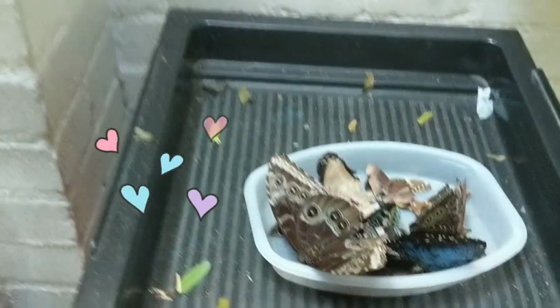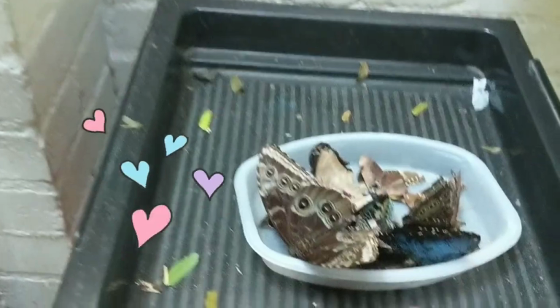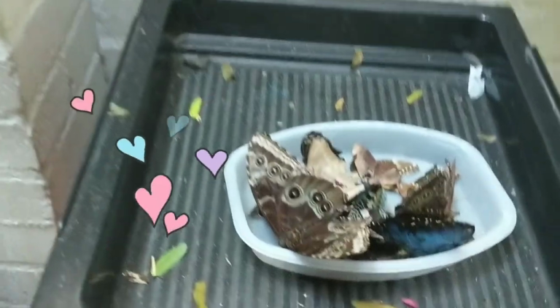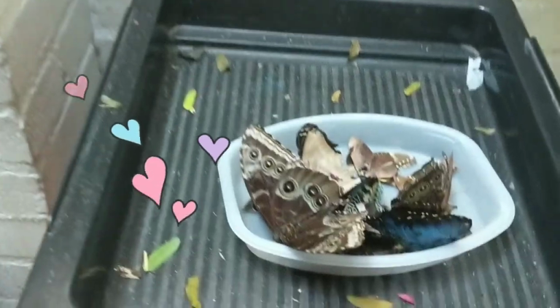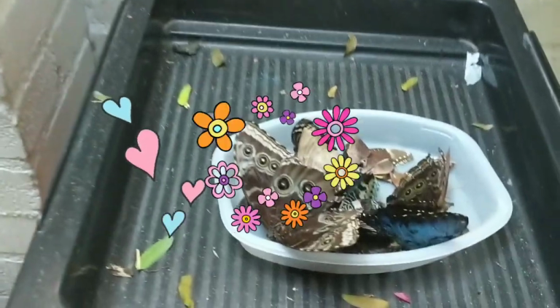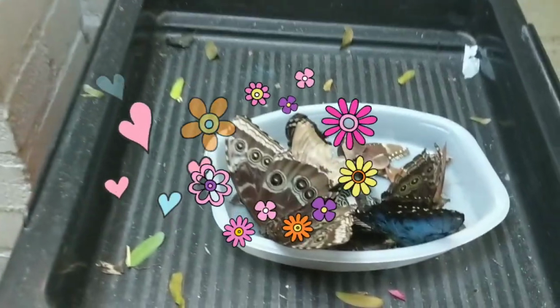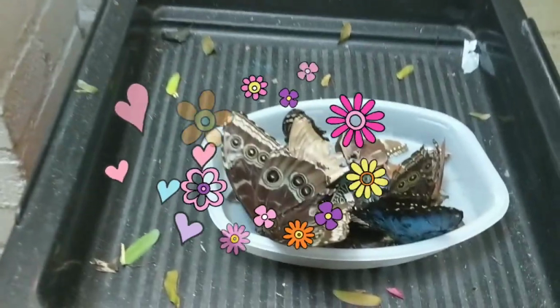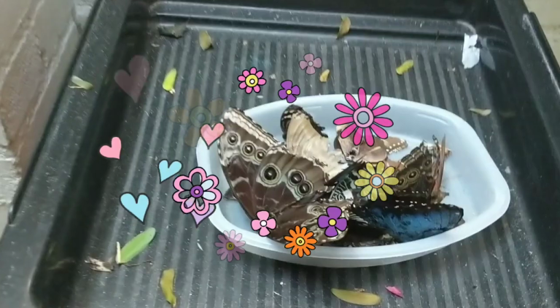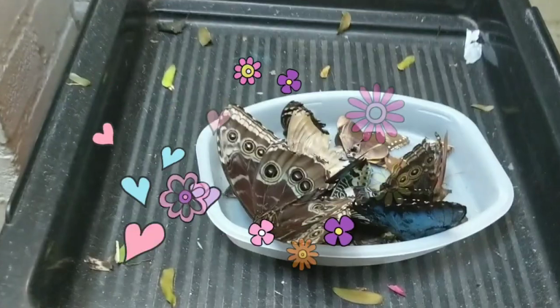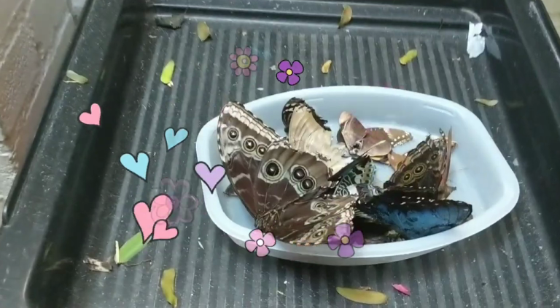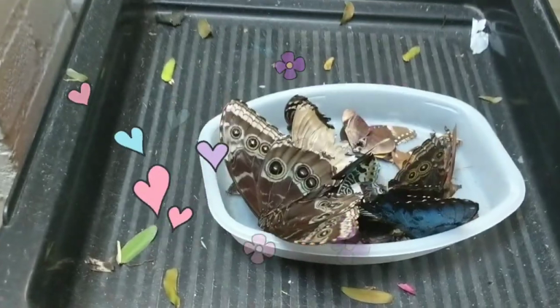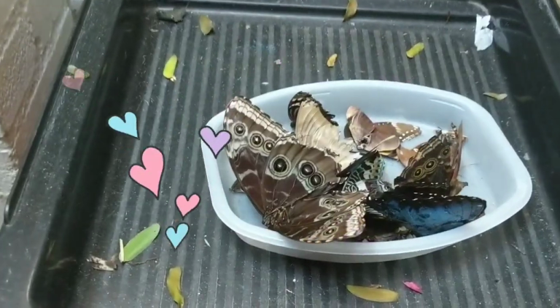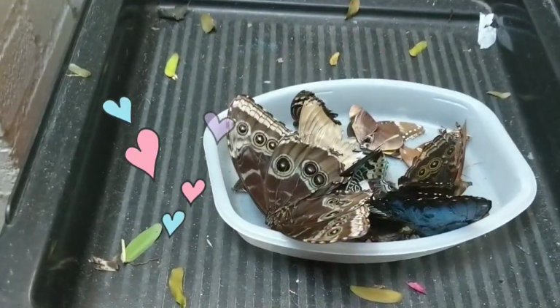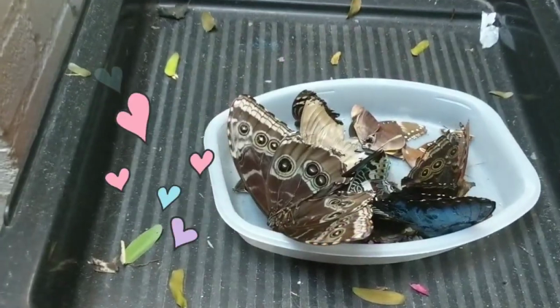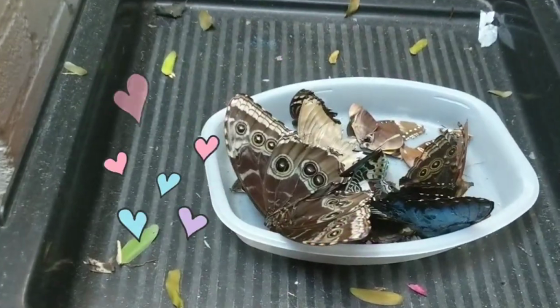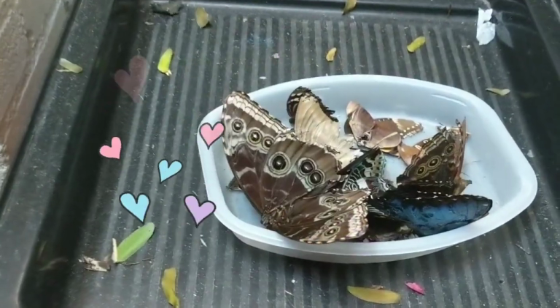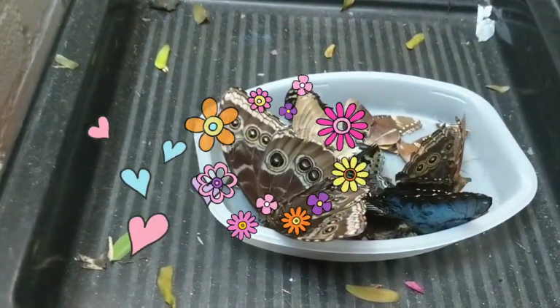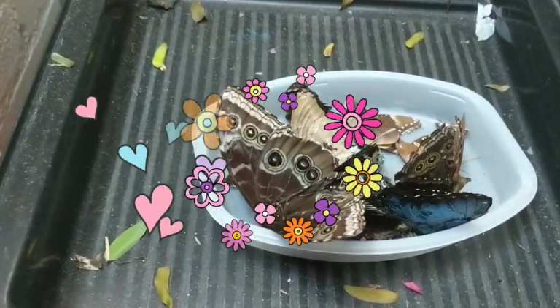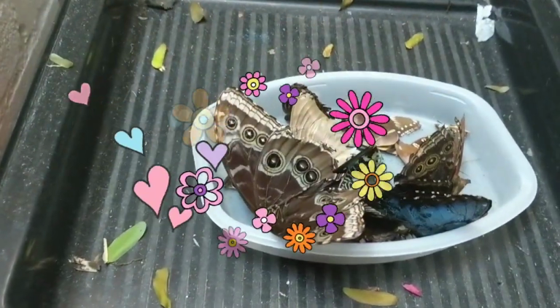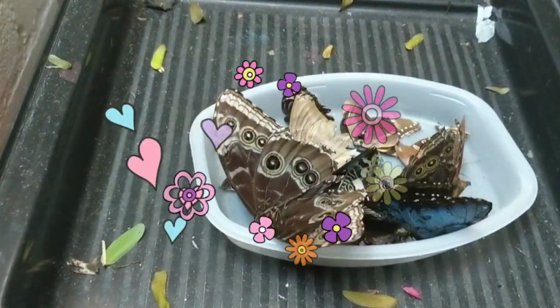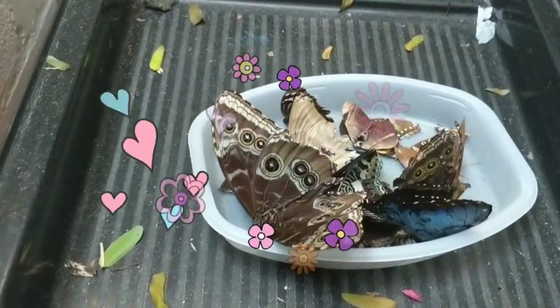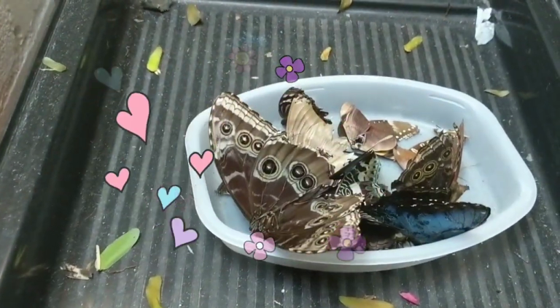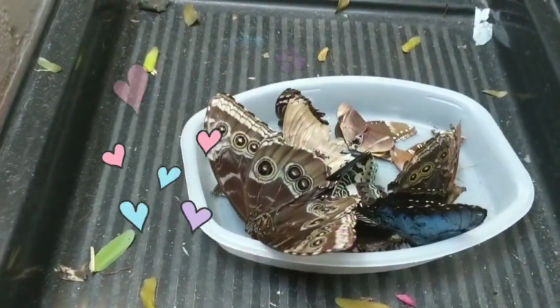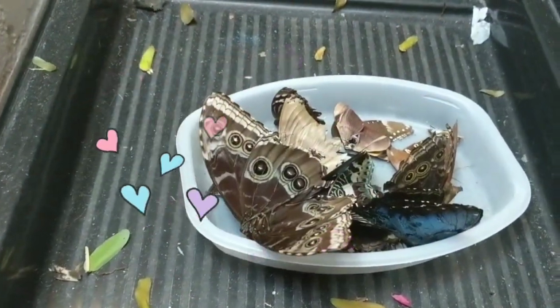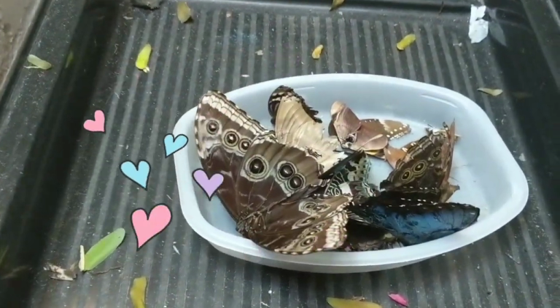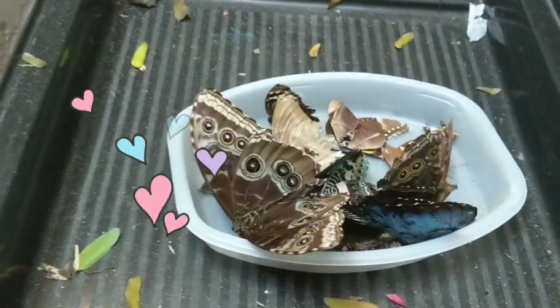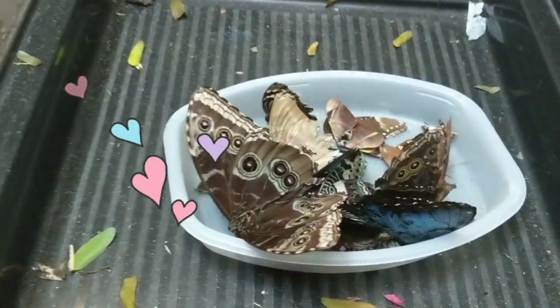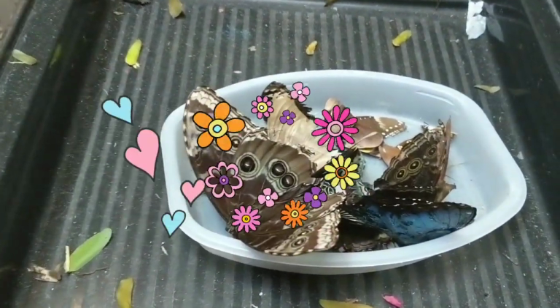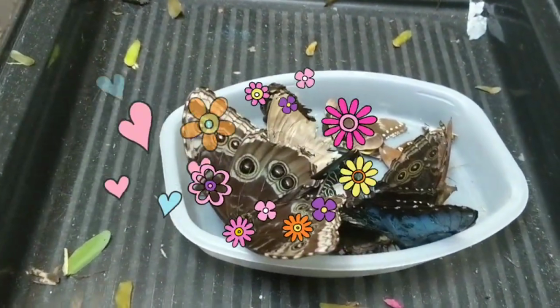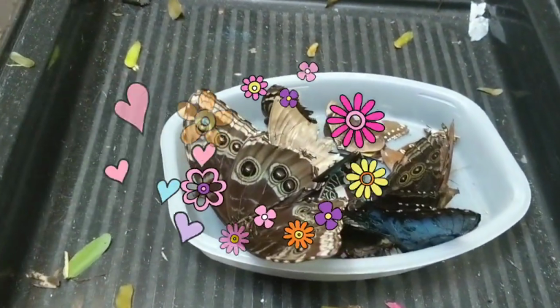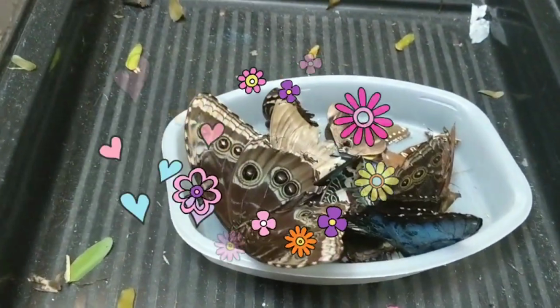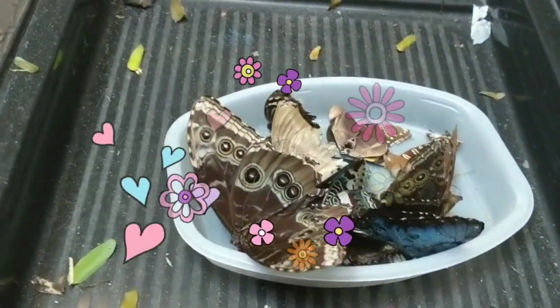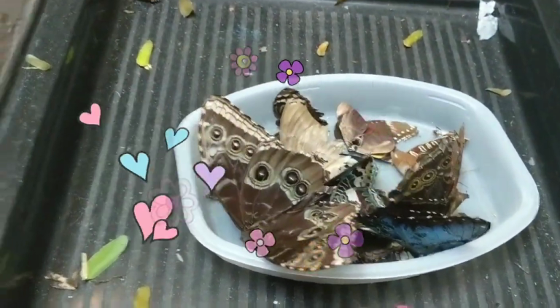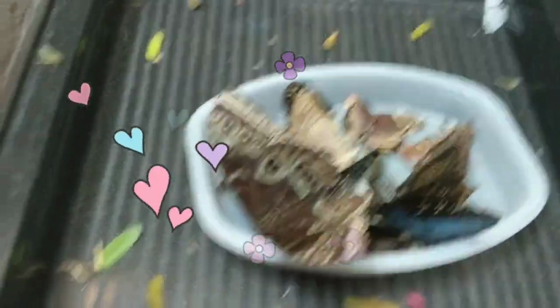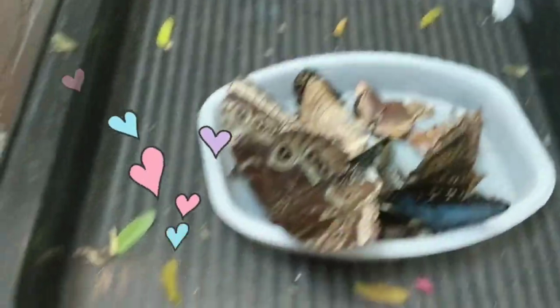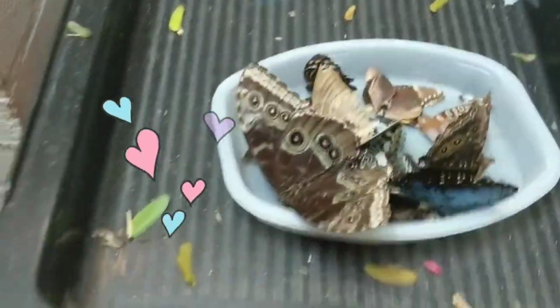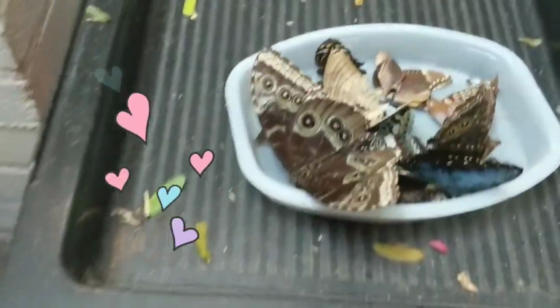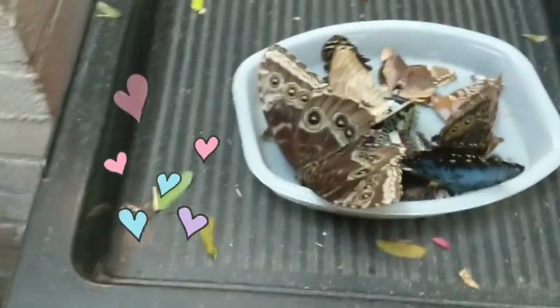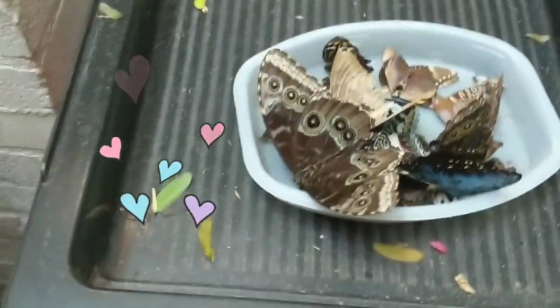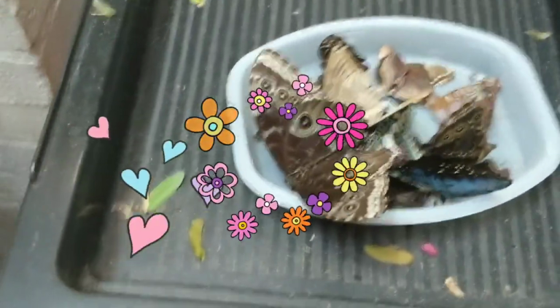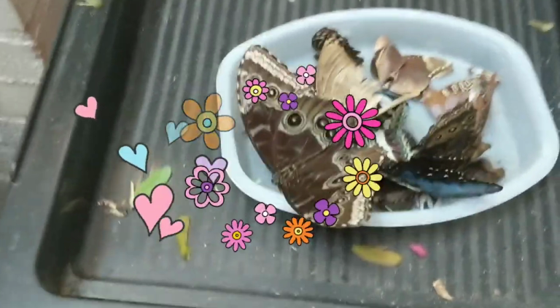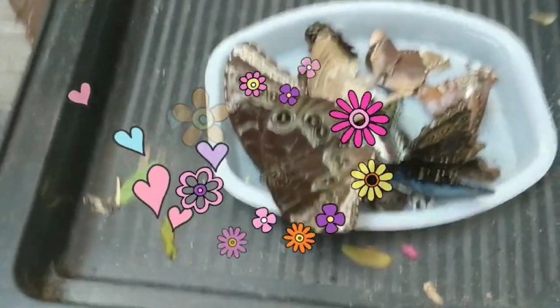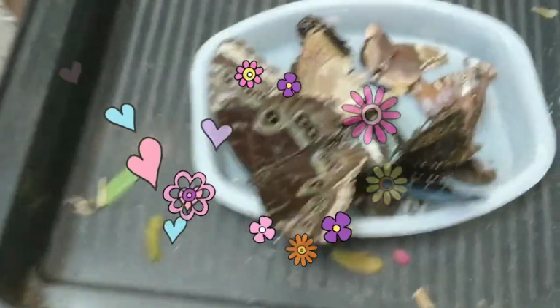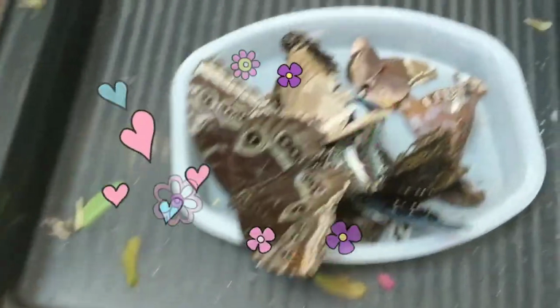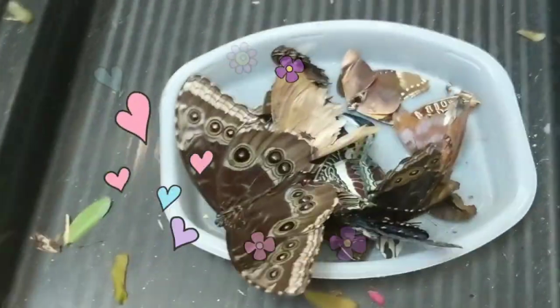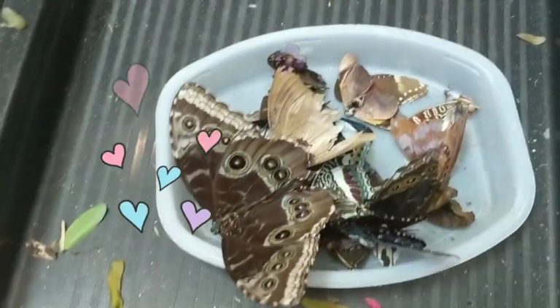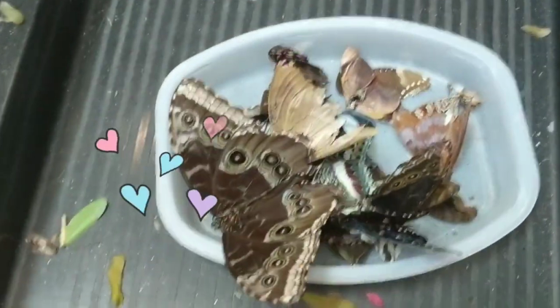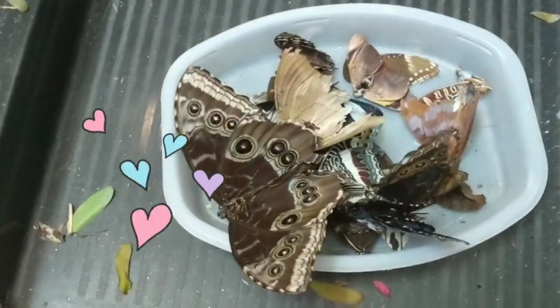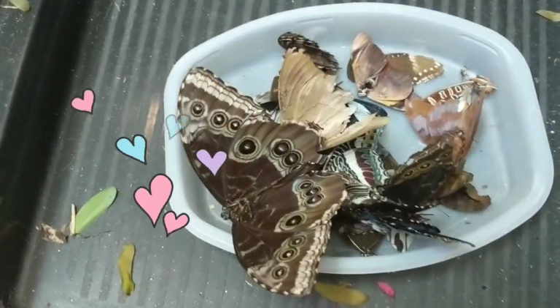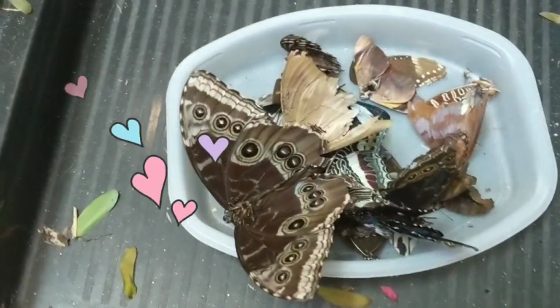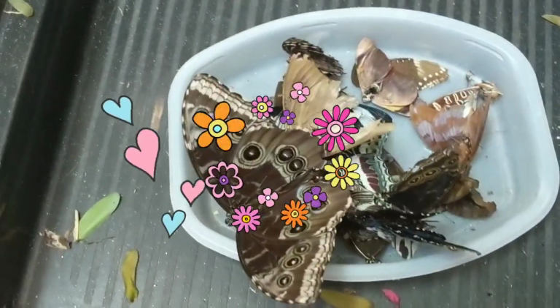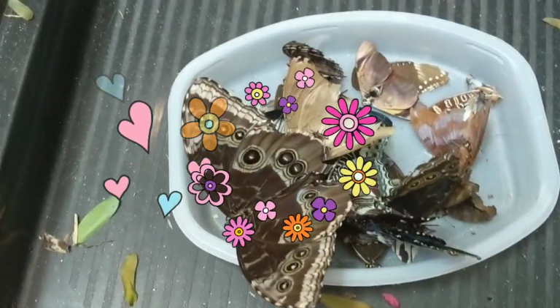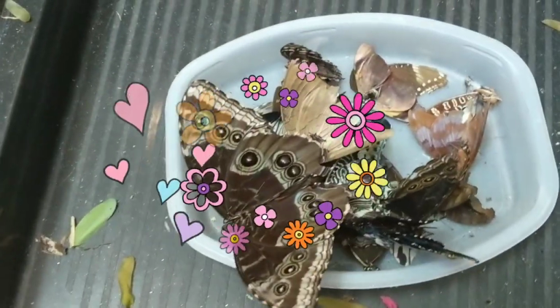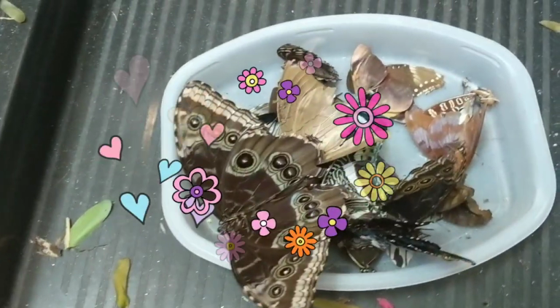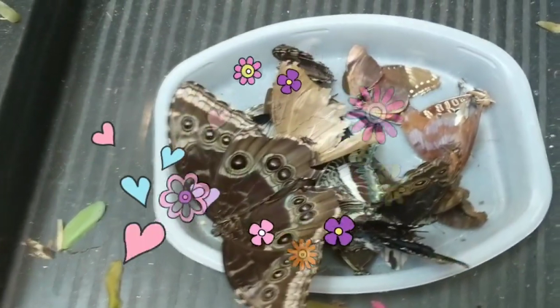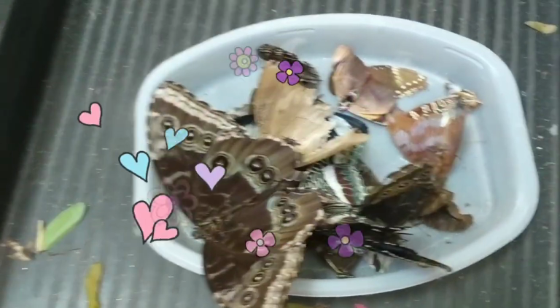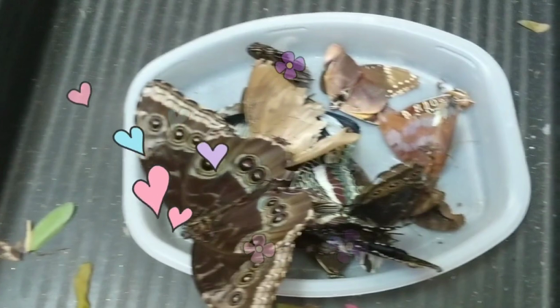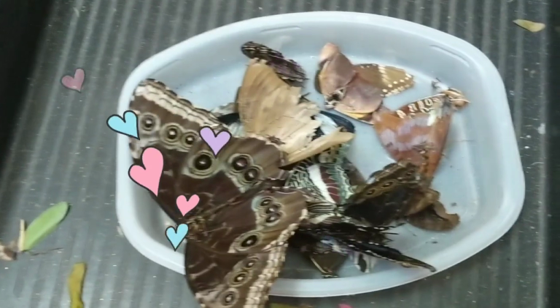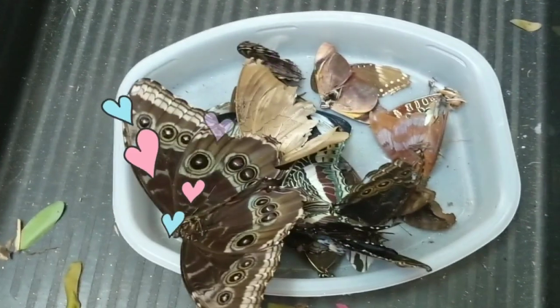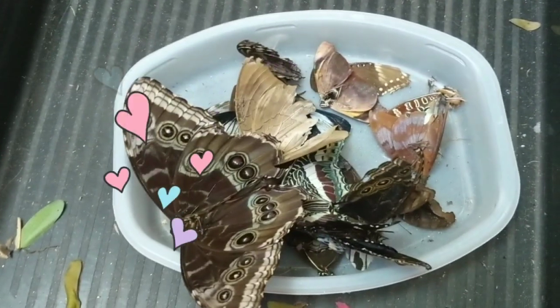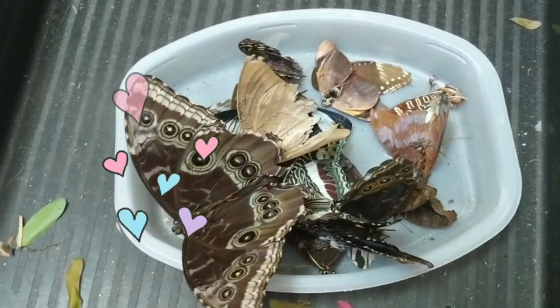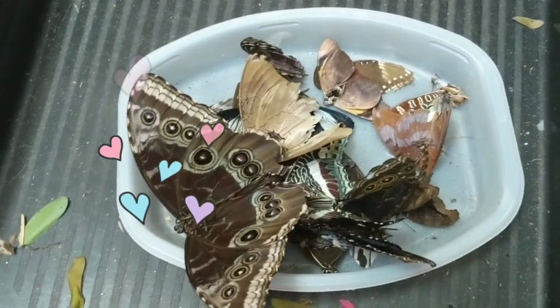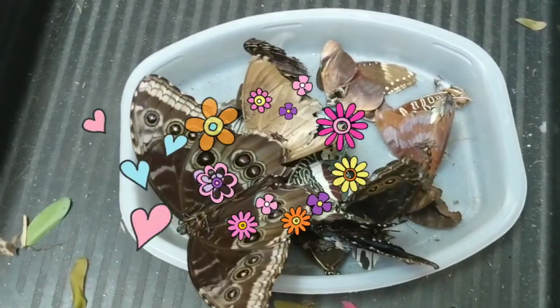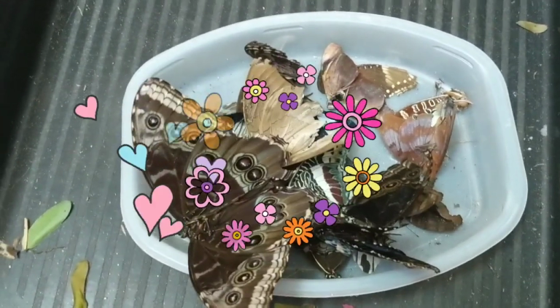There's a dead pot of butterflies here. Whoever finds a dead butterfly can put it over here.